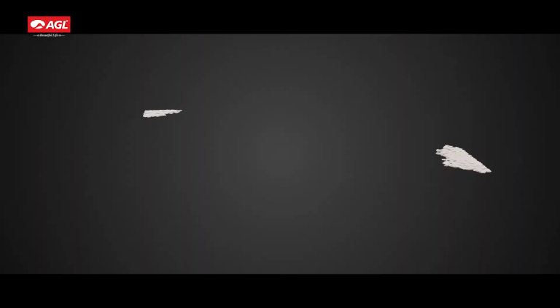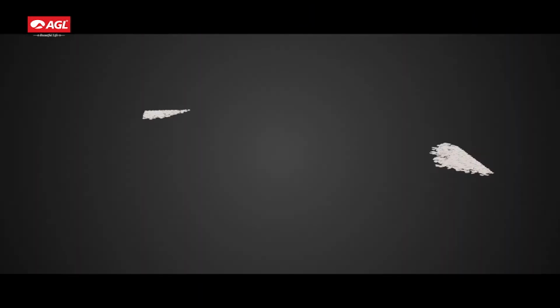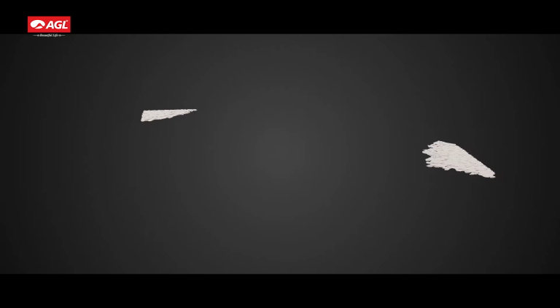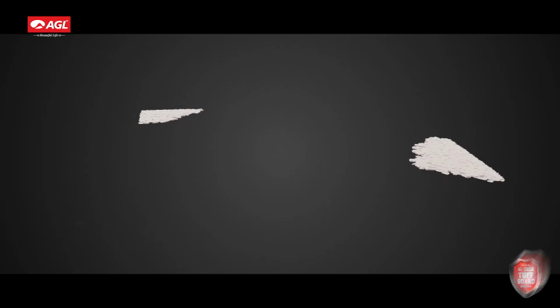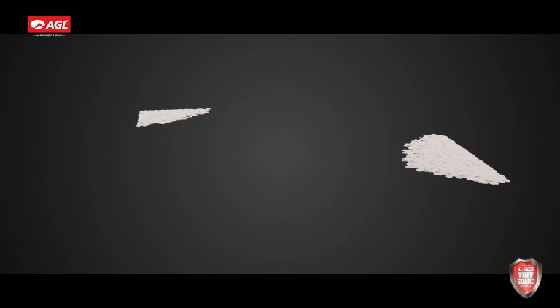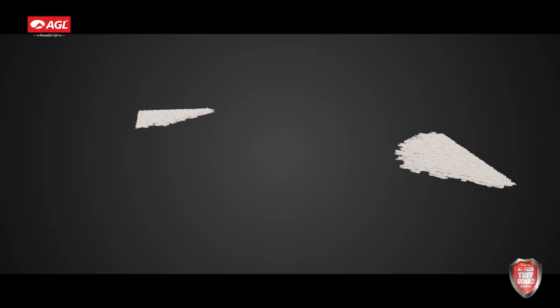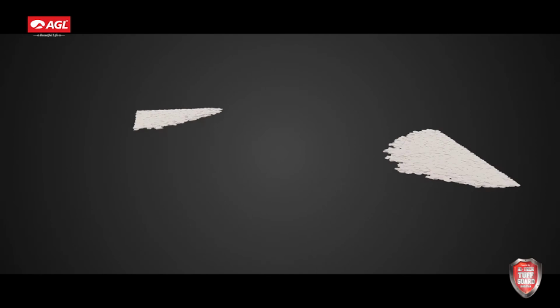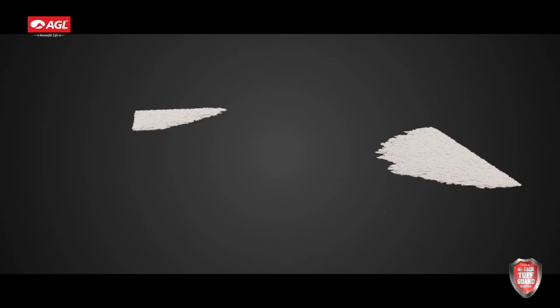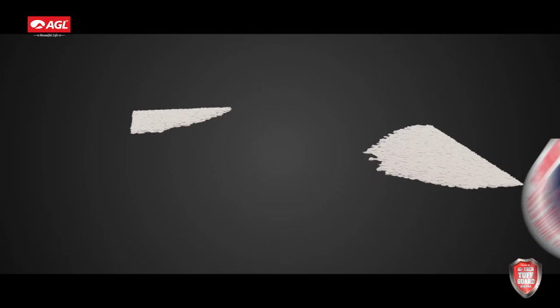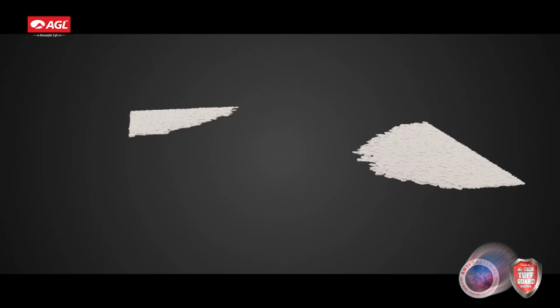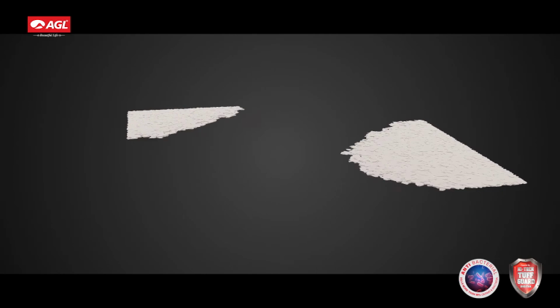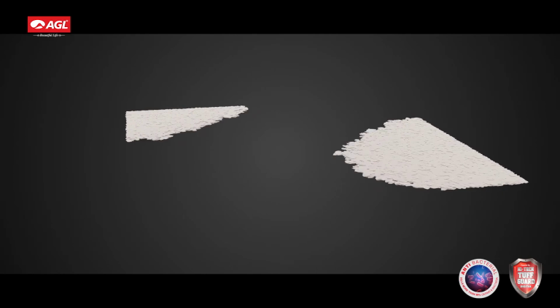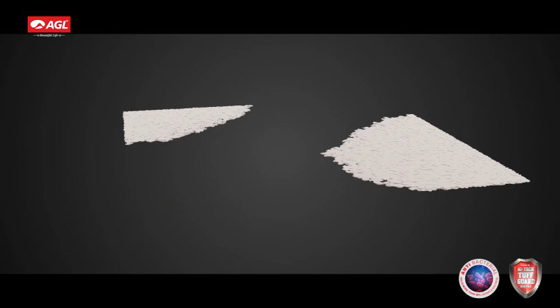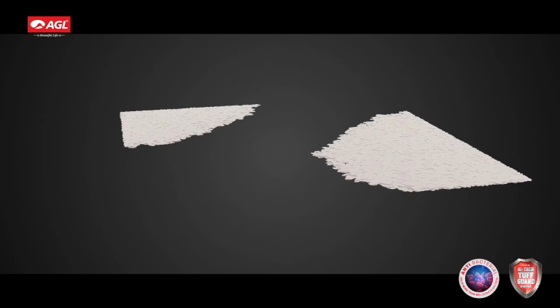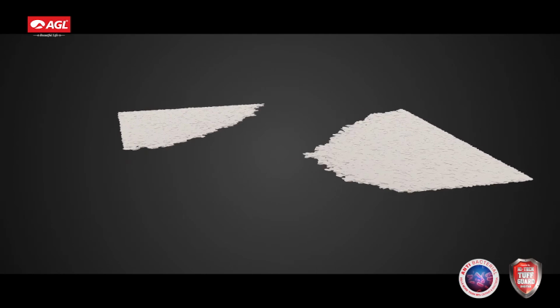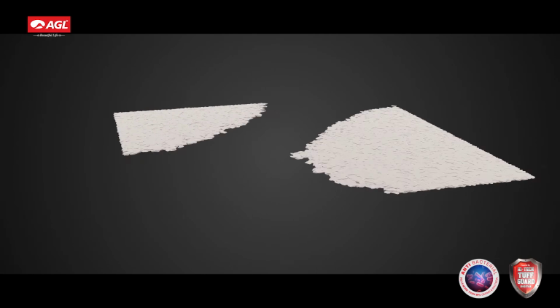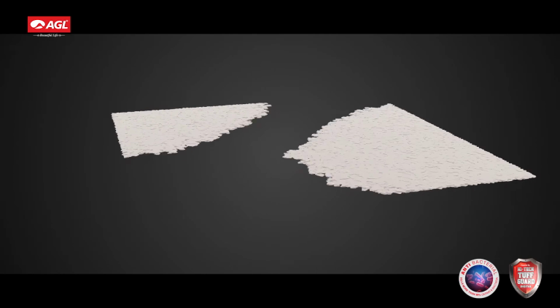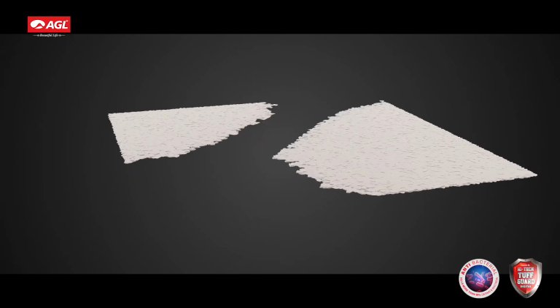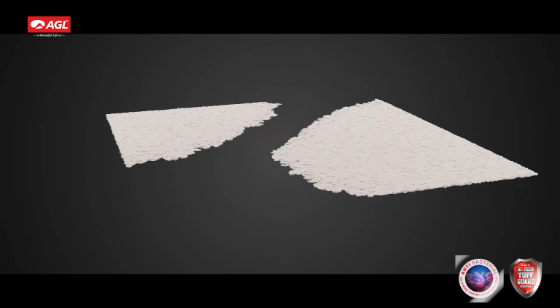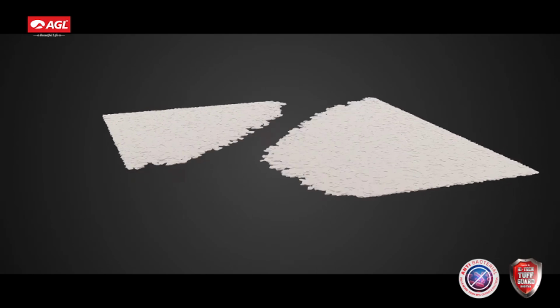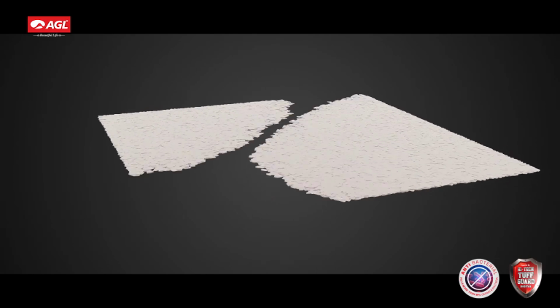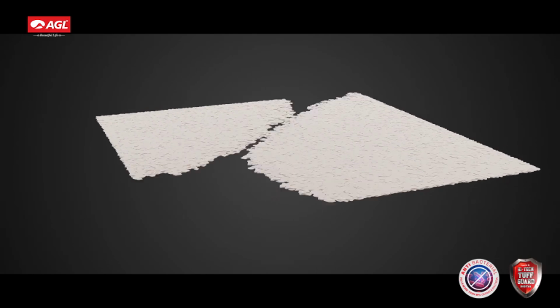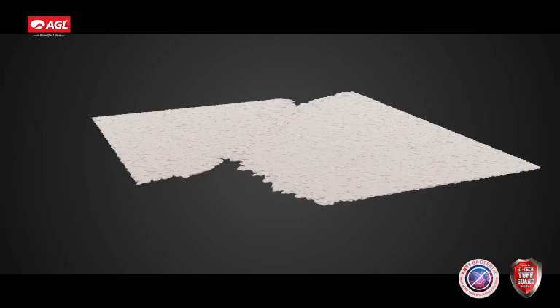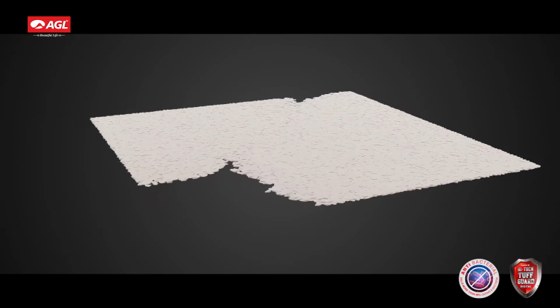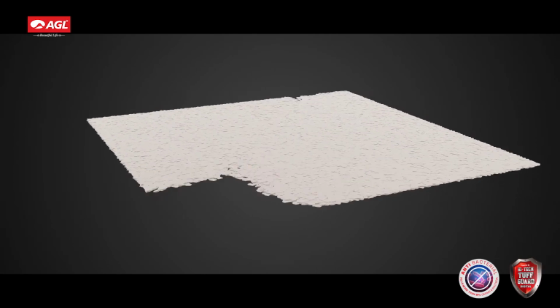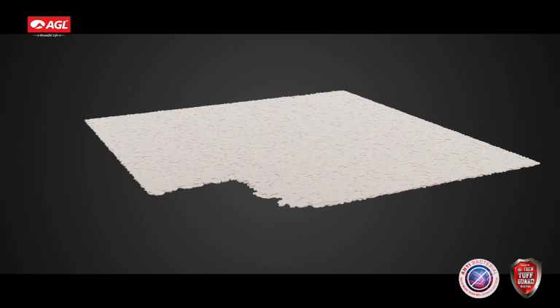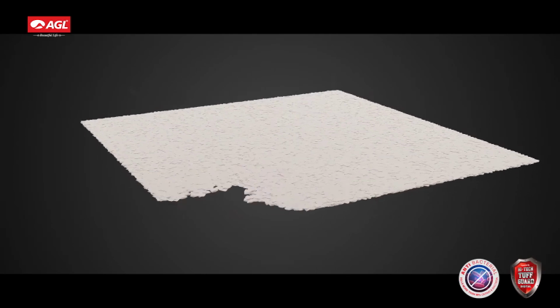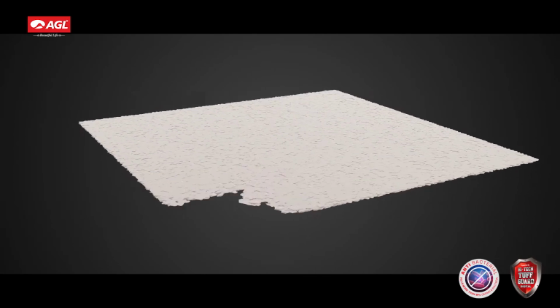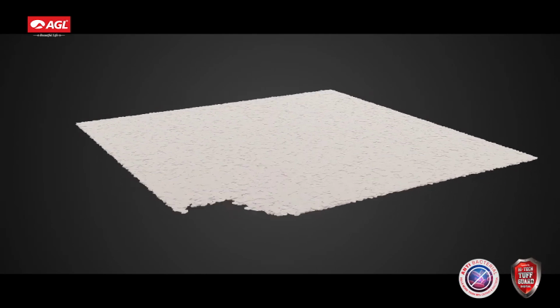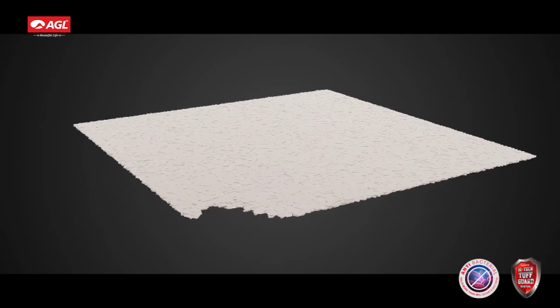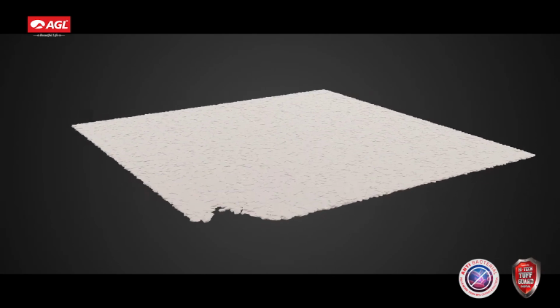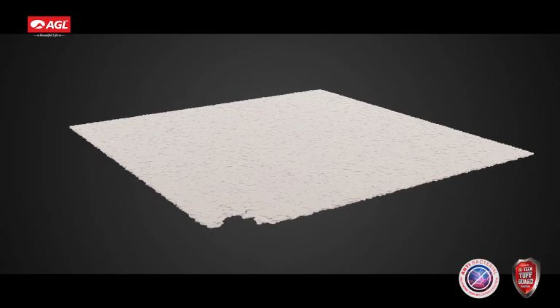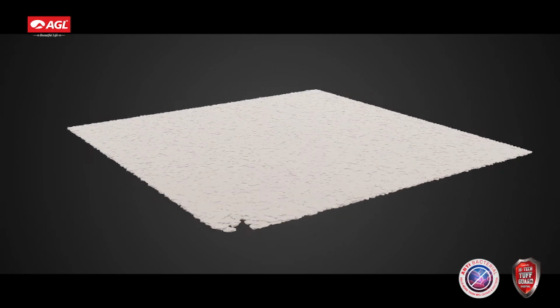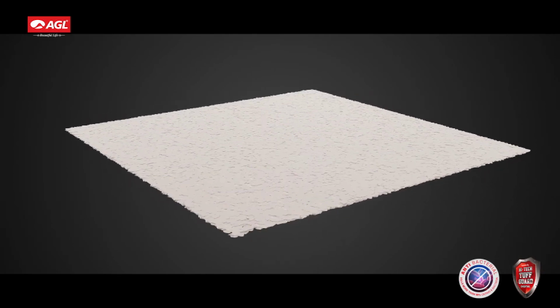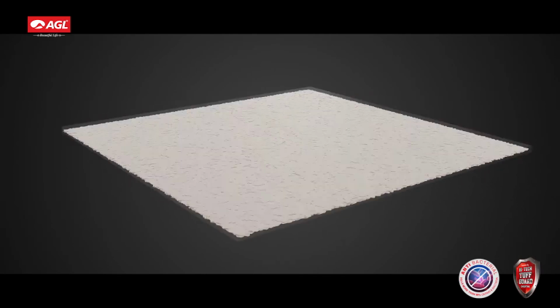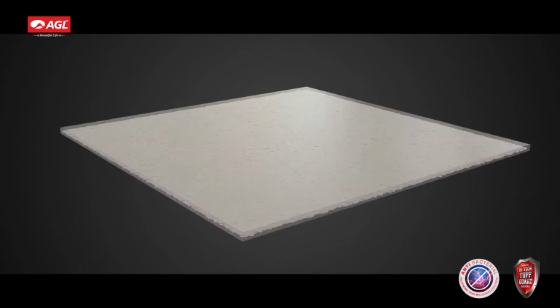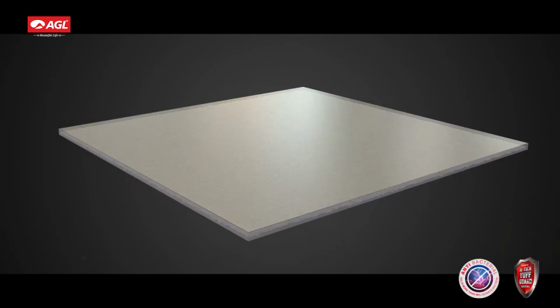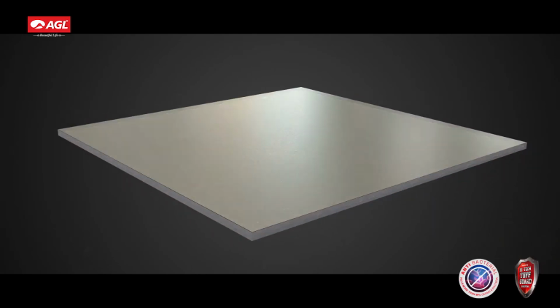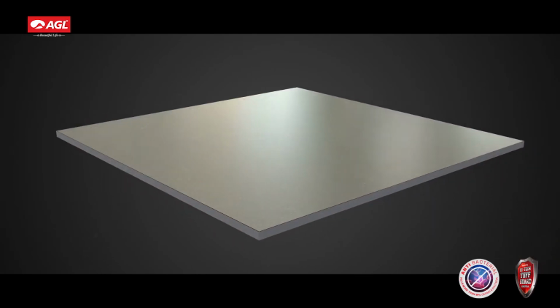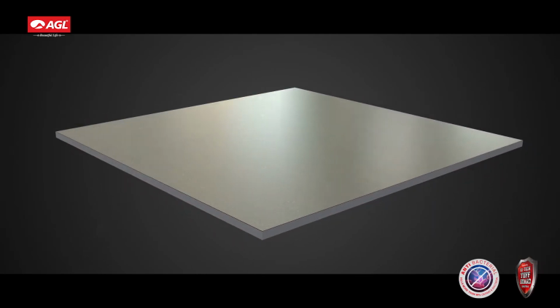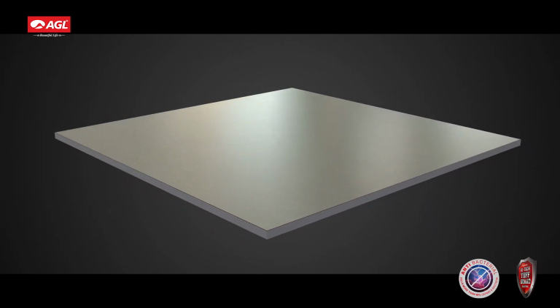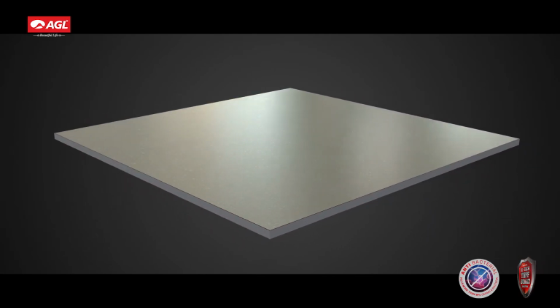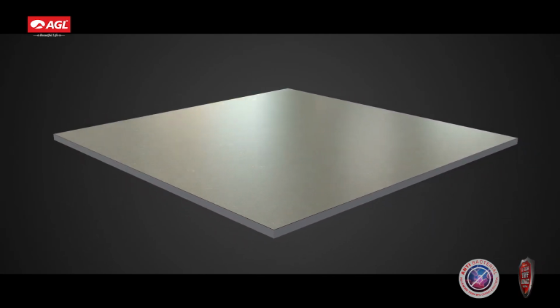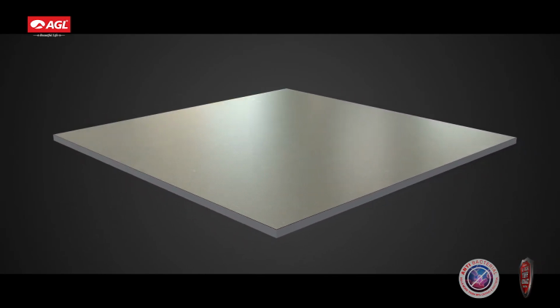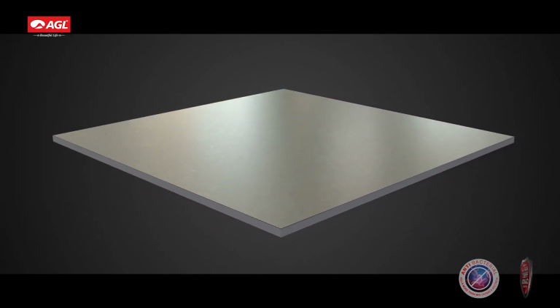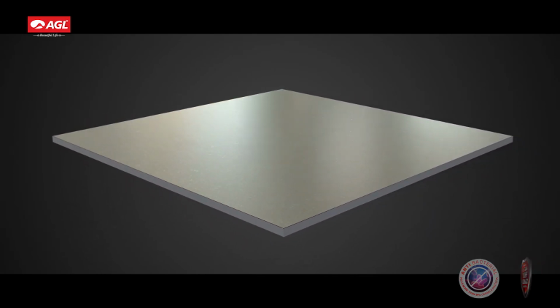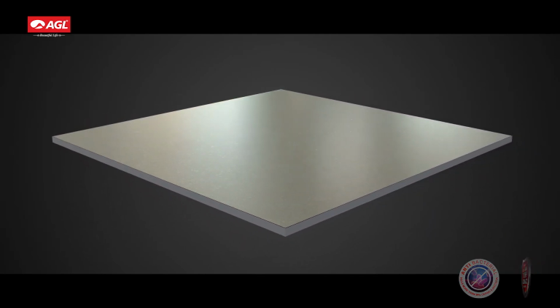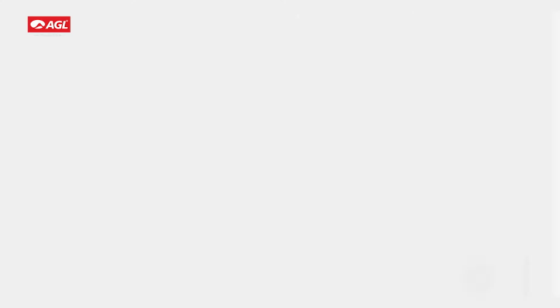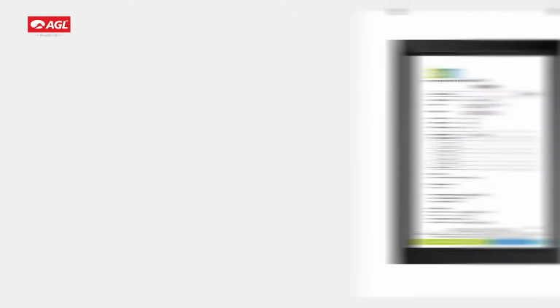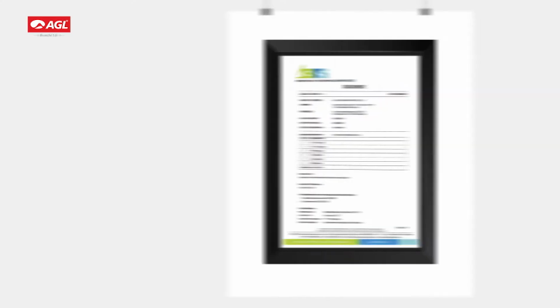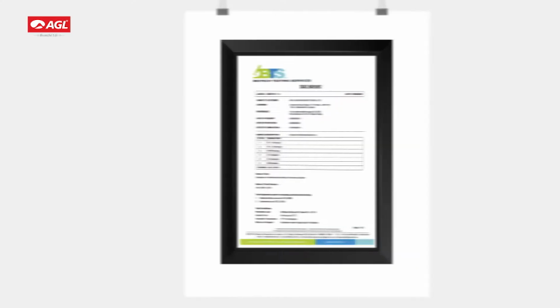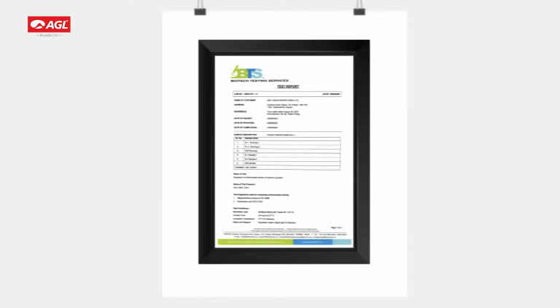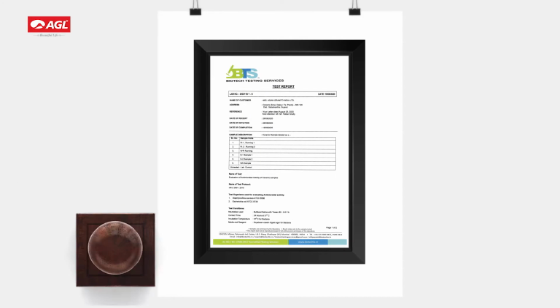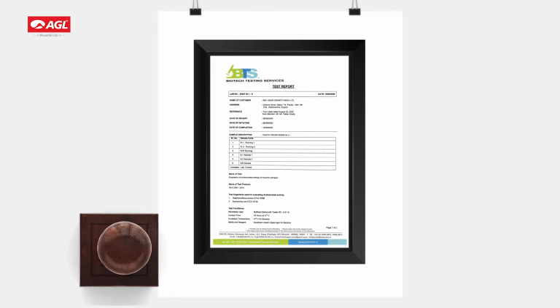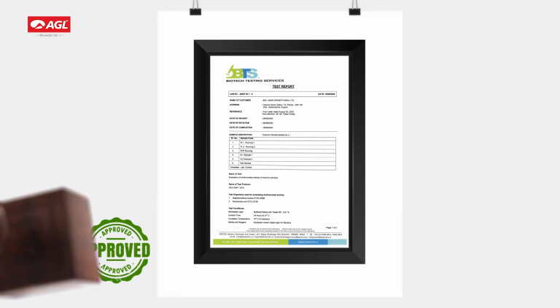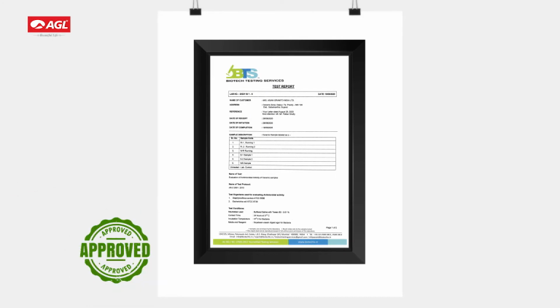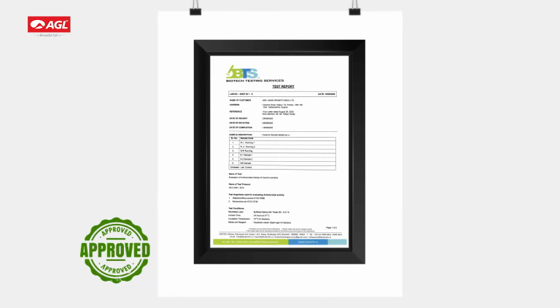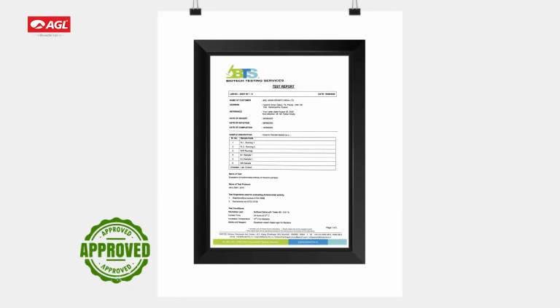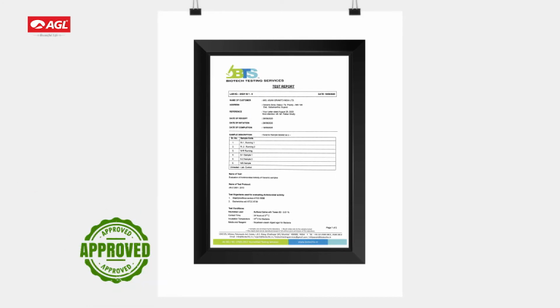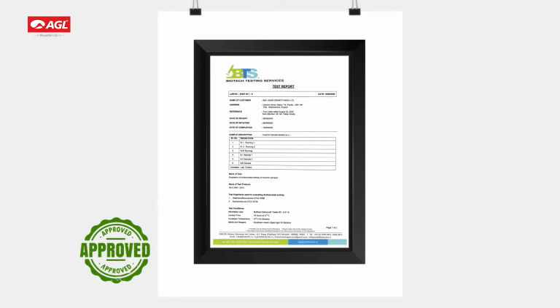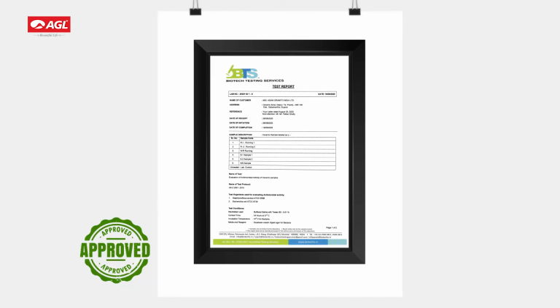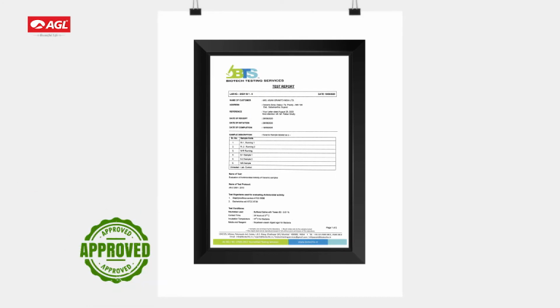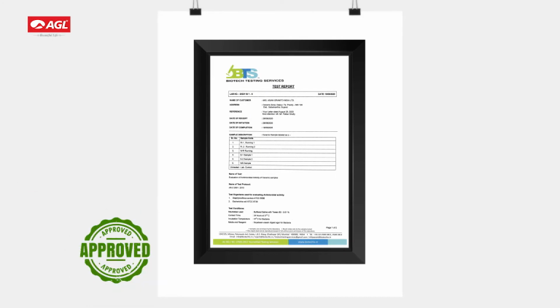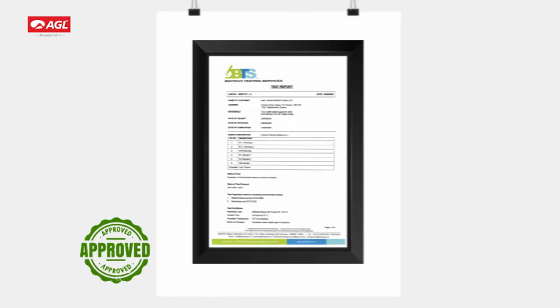AGL Toughguard antibacterial tile has built-in powerful glazing — no chemical cover, proven on safety parameters.